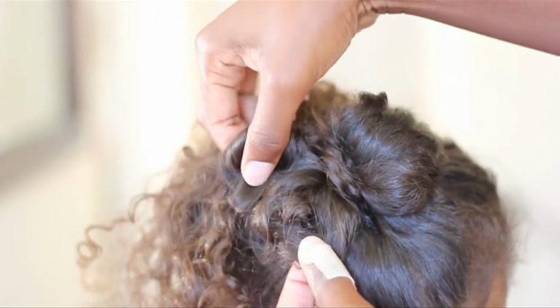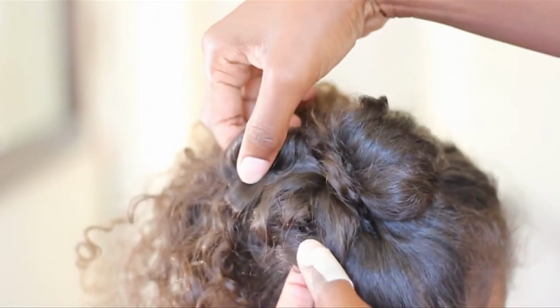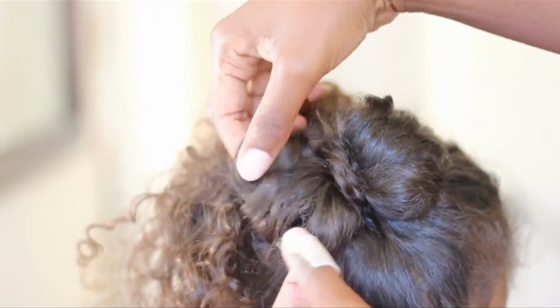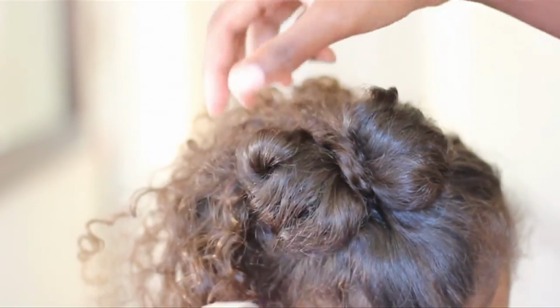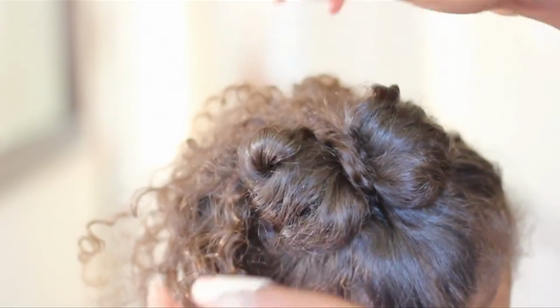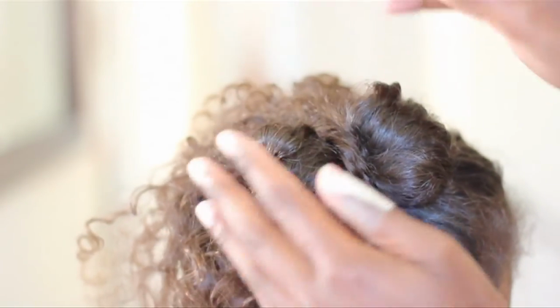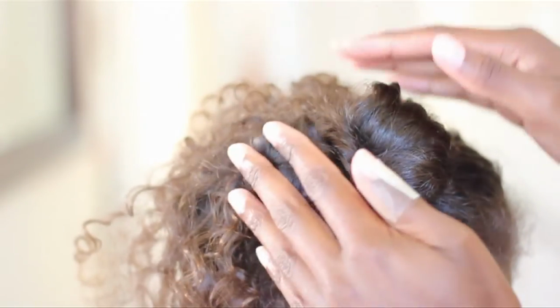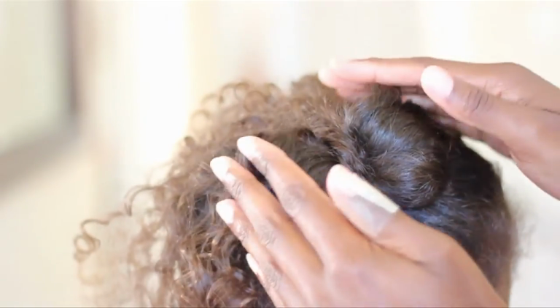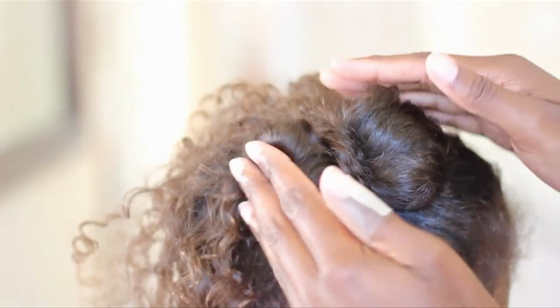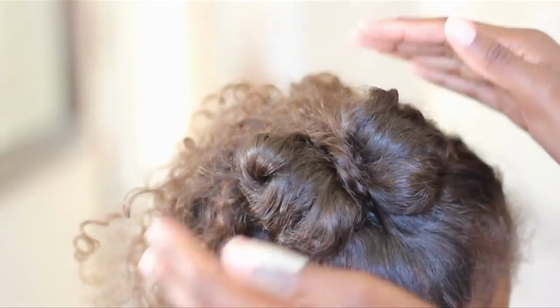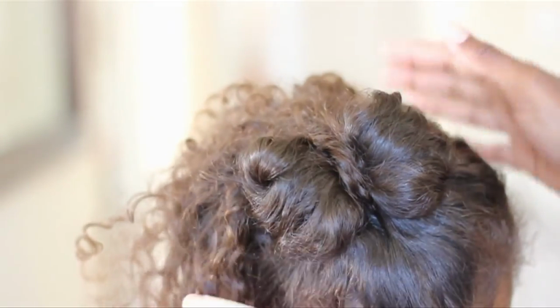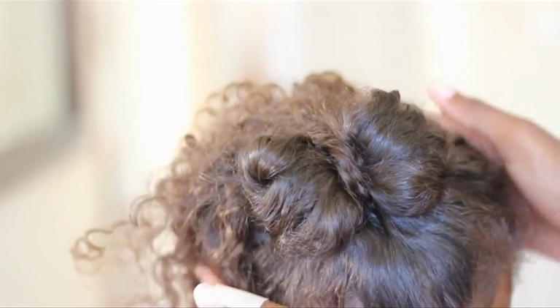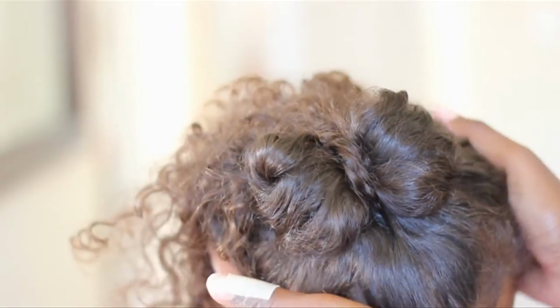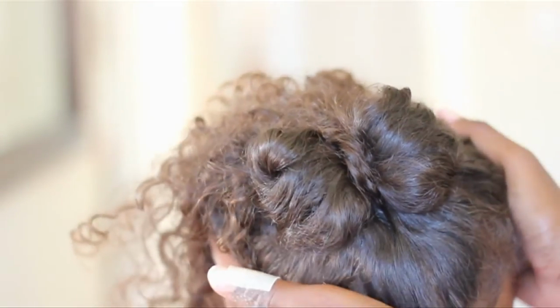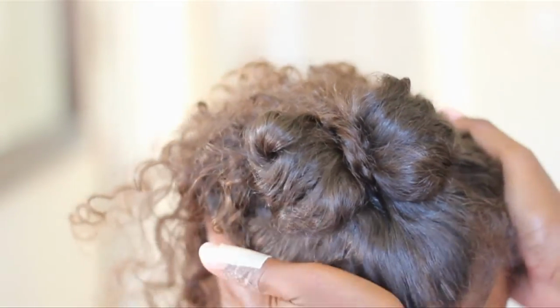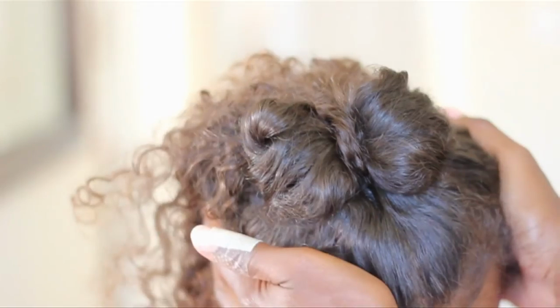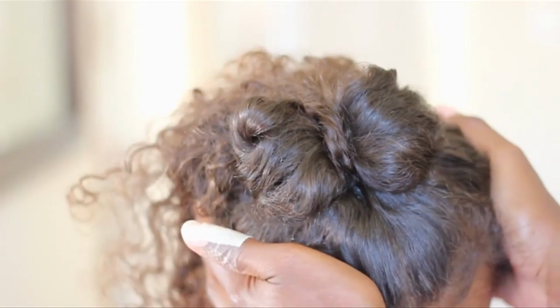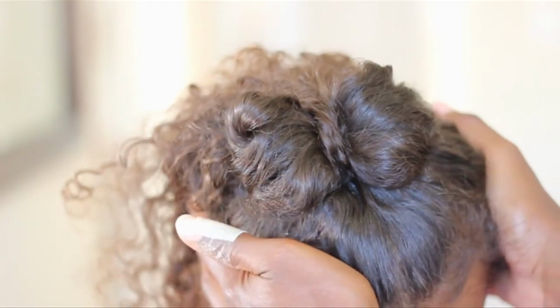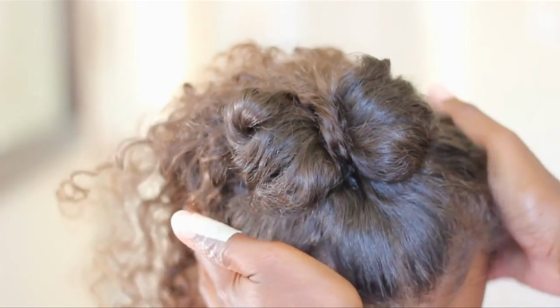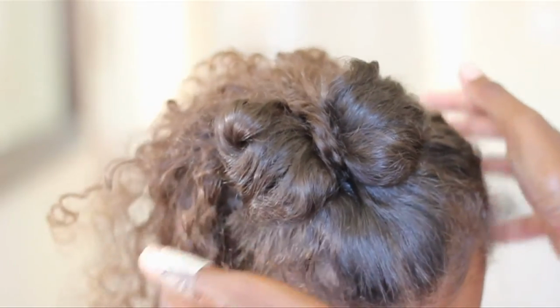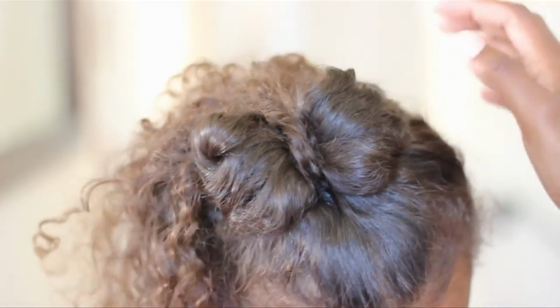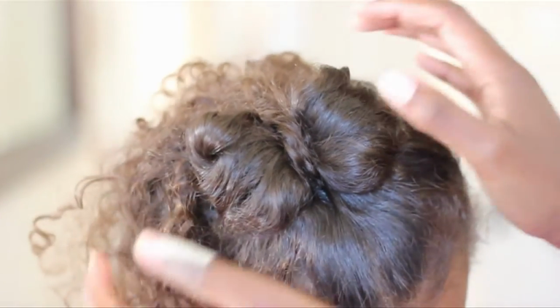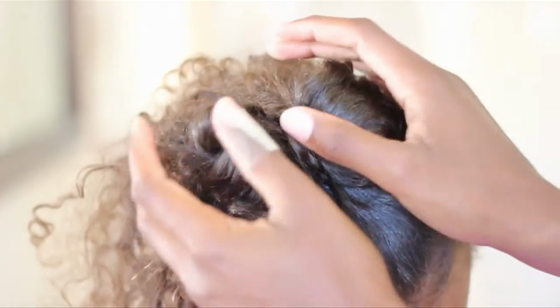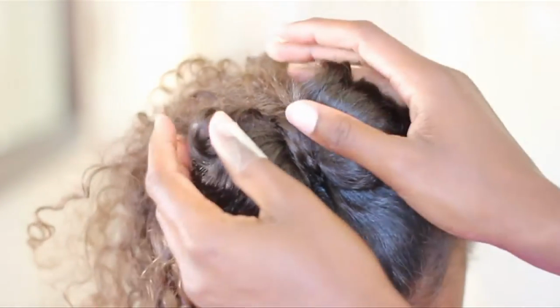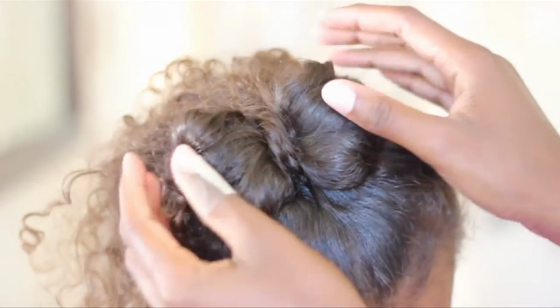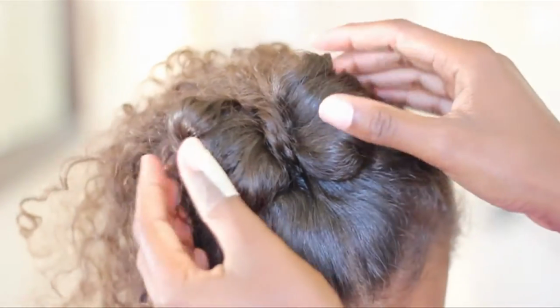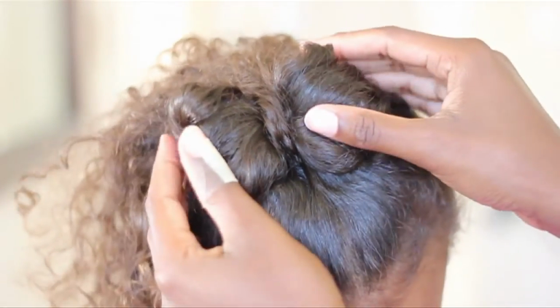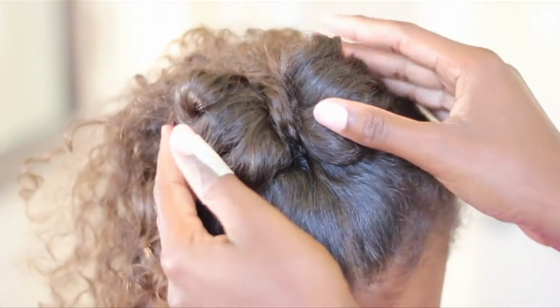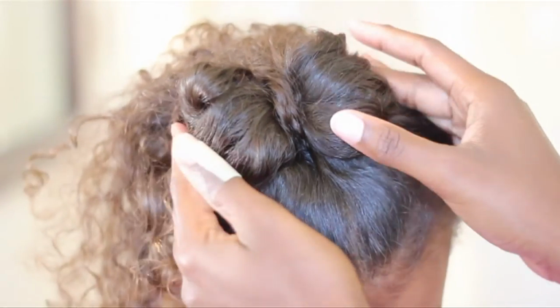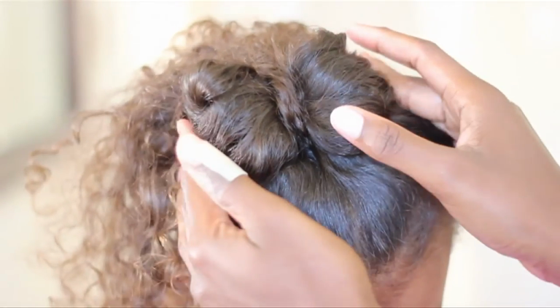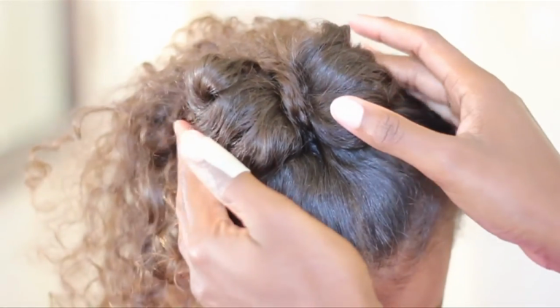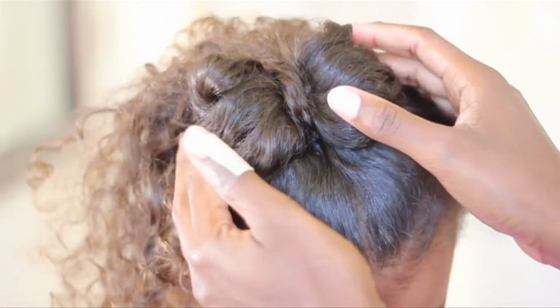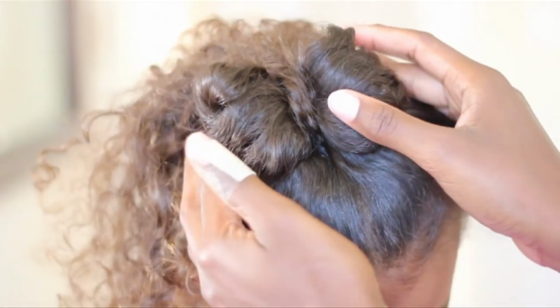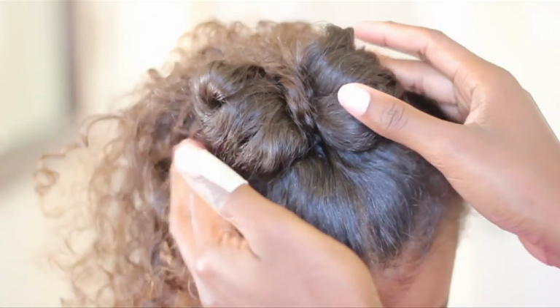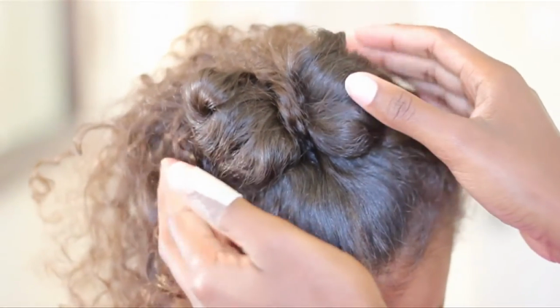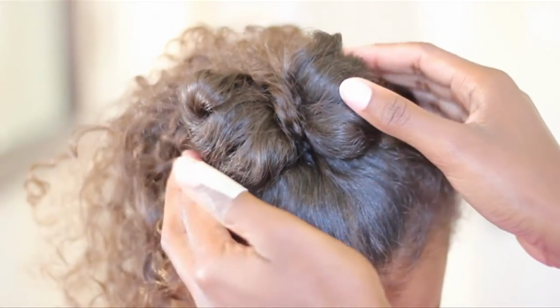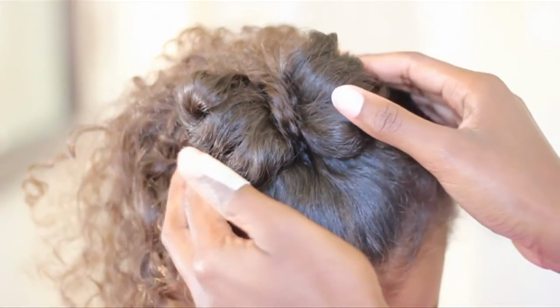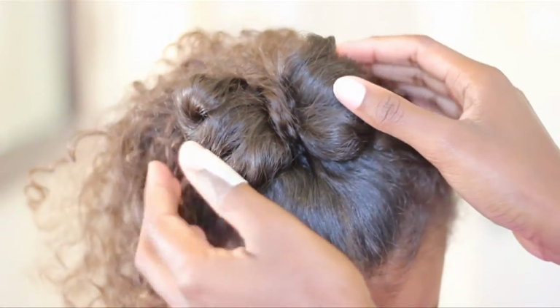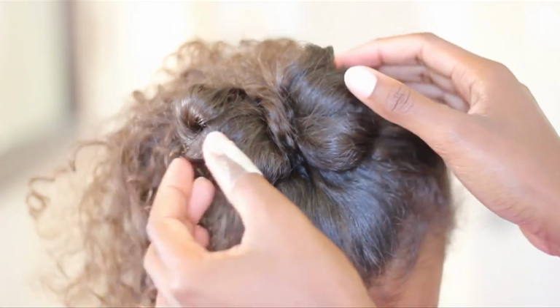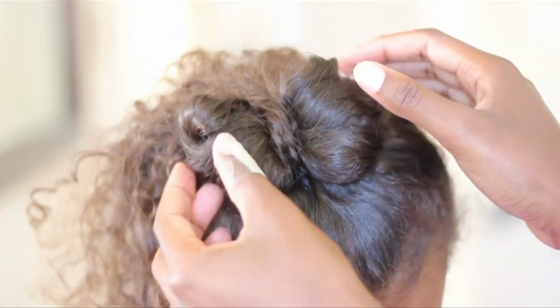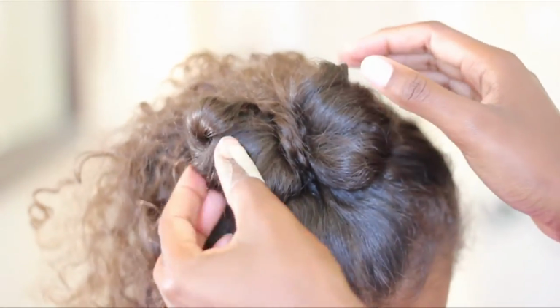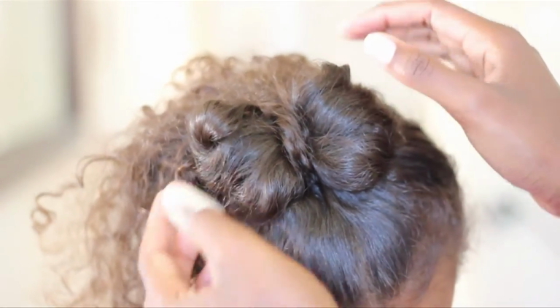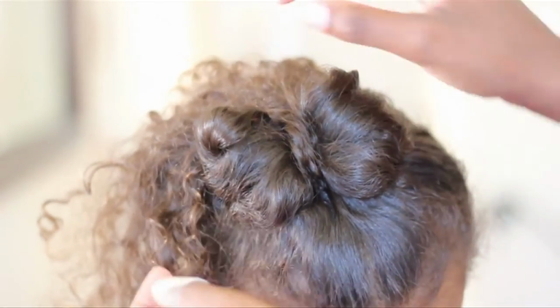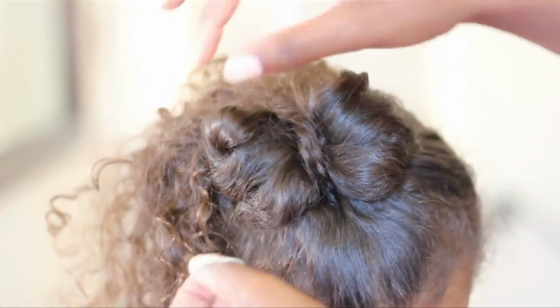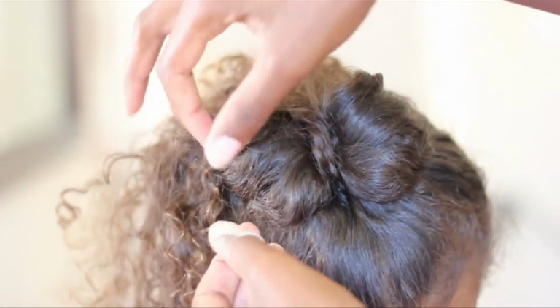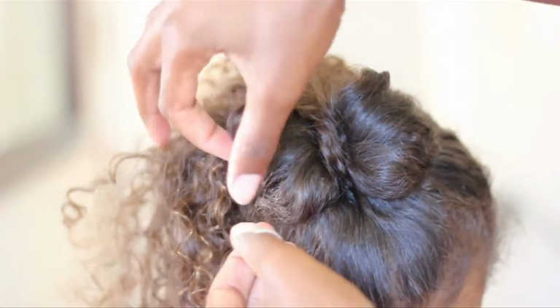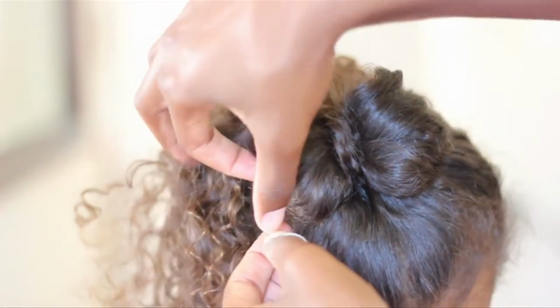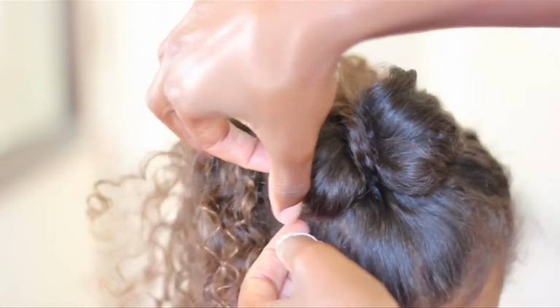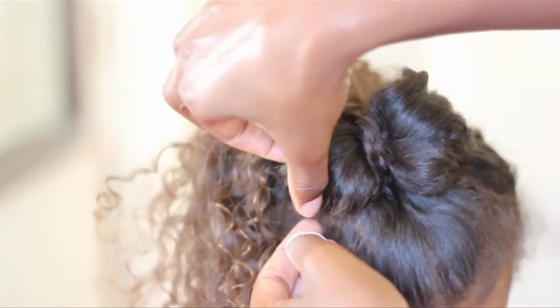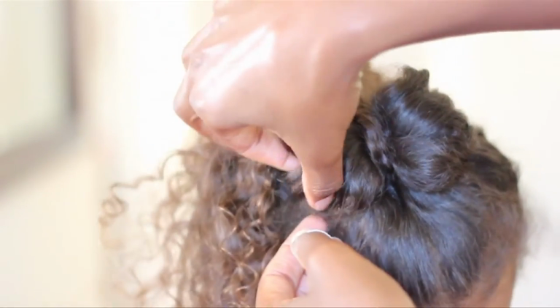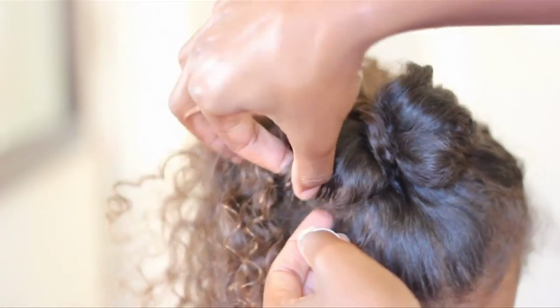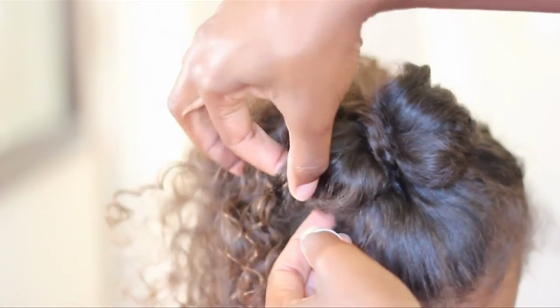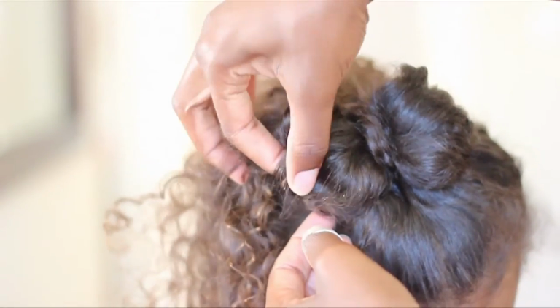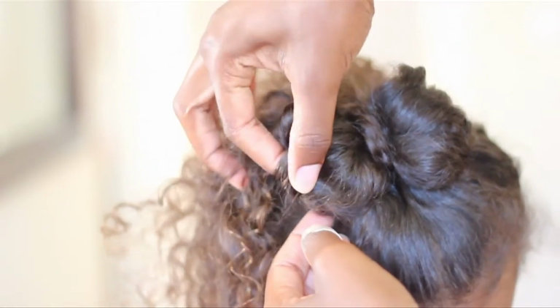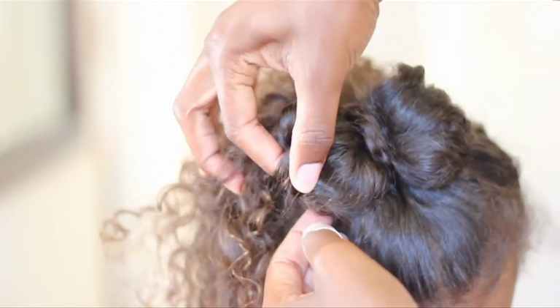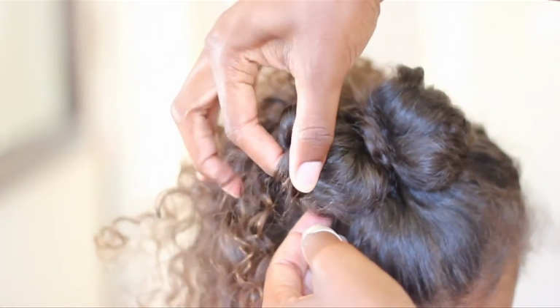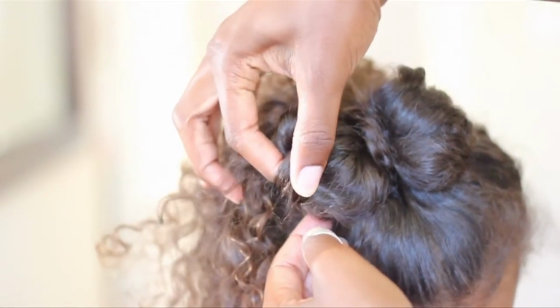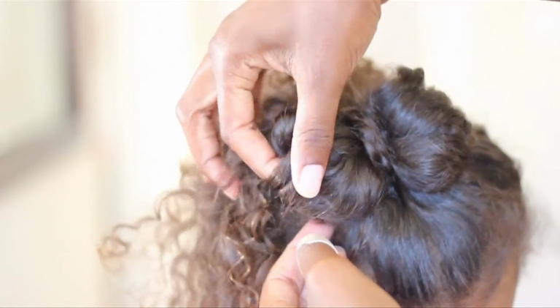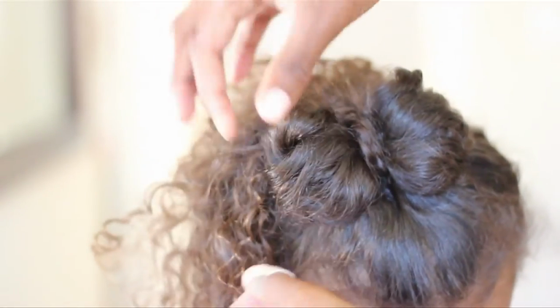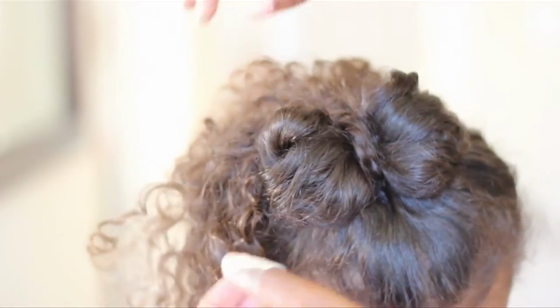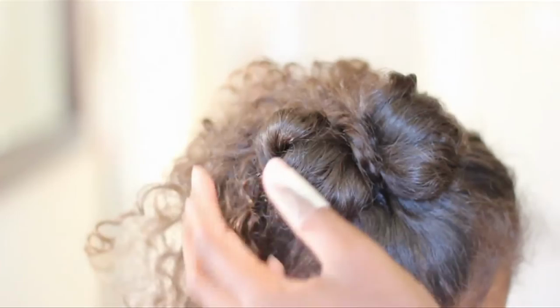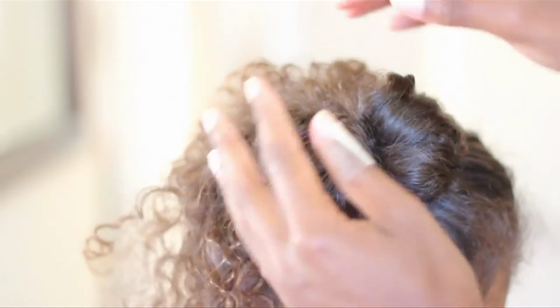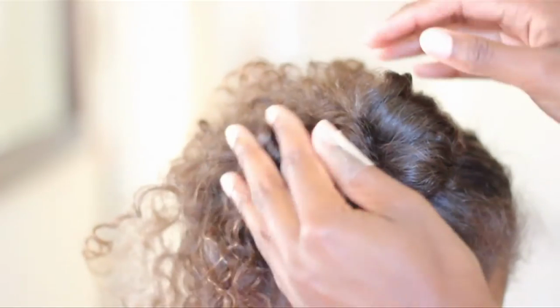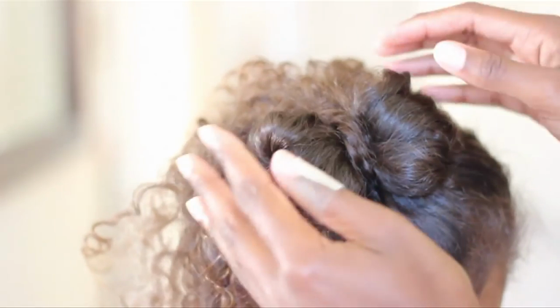Now this style is great for any occasion — whether it's back to school, a great summer hairstyle, or even for weddings.